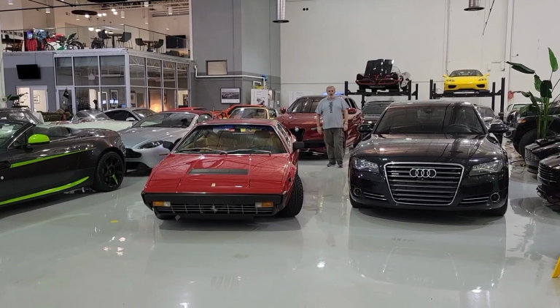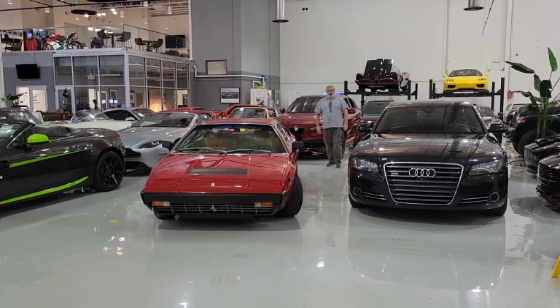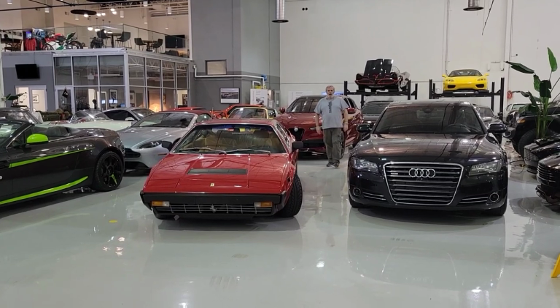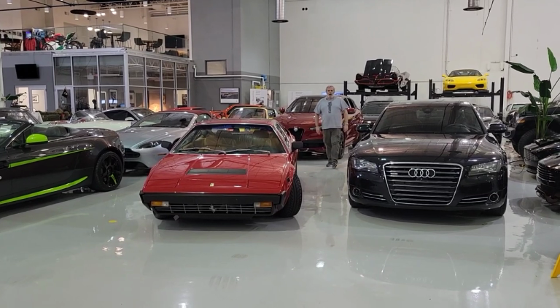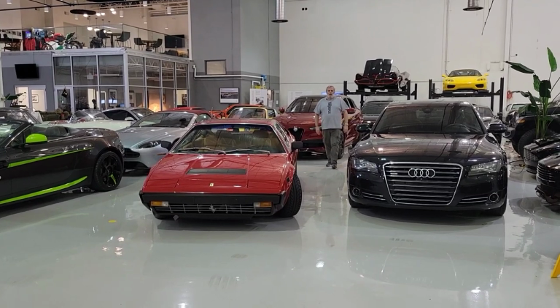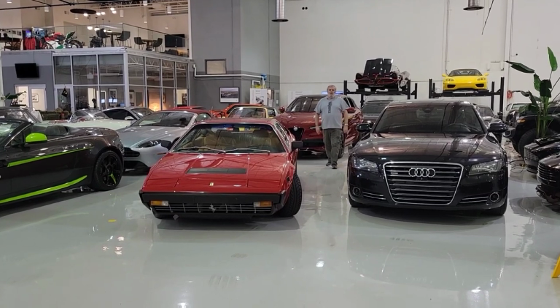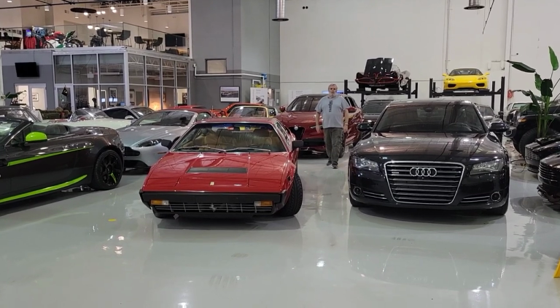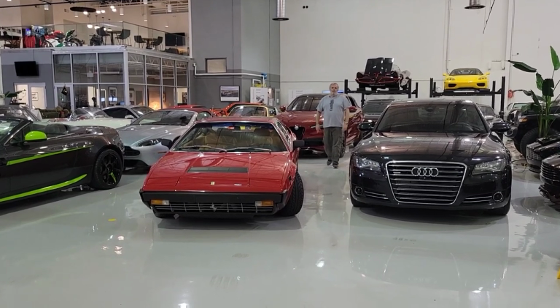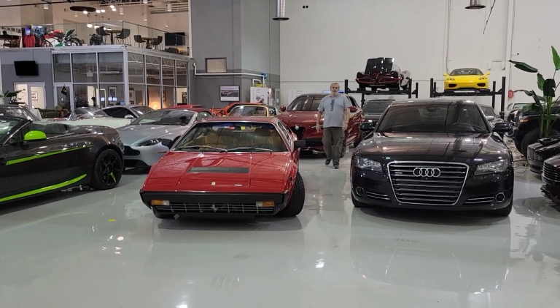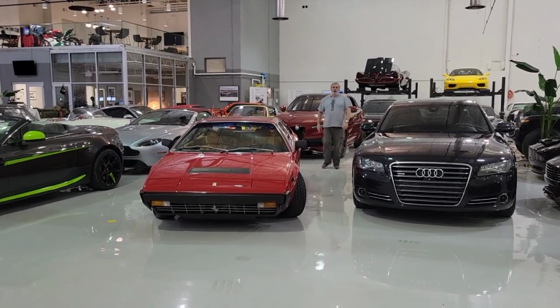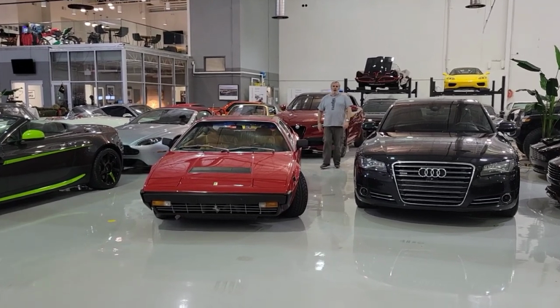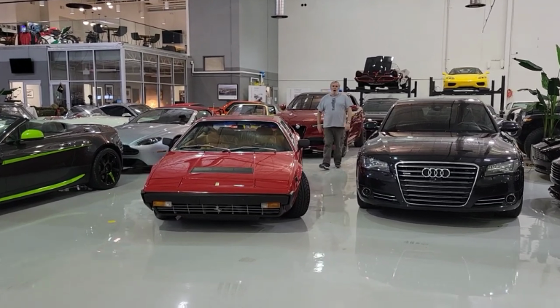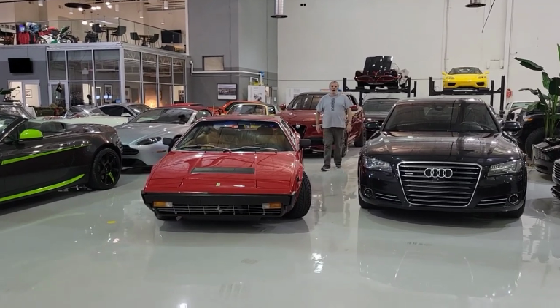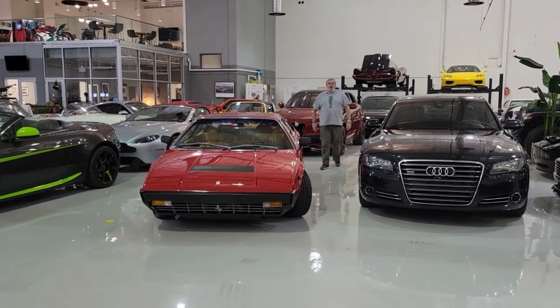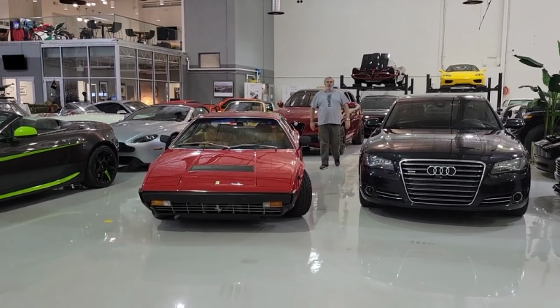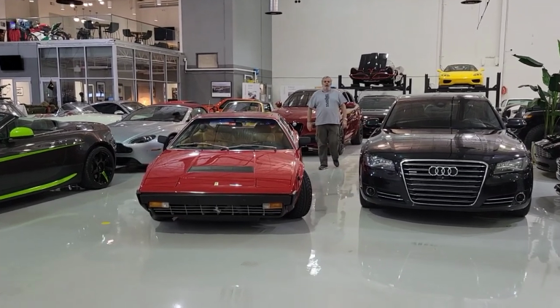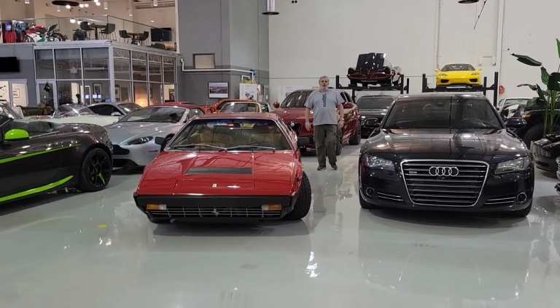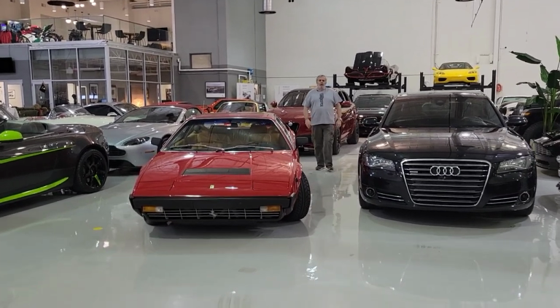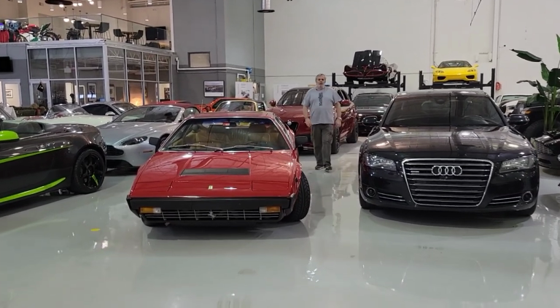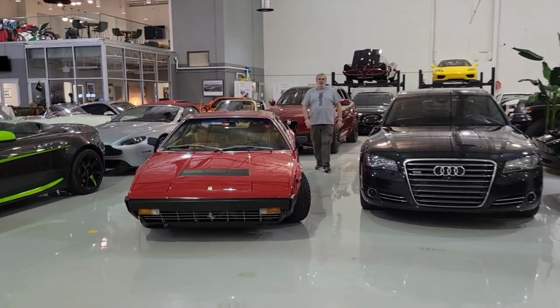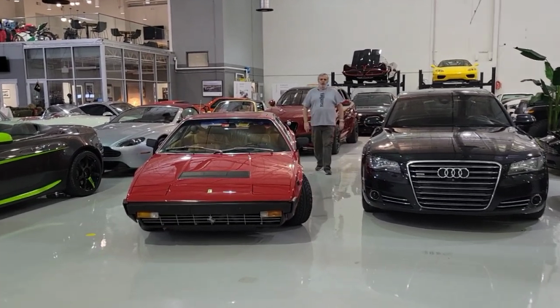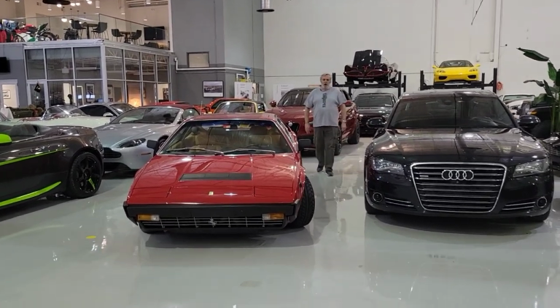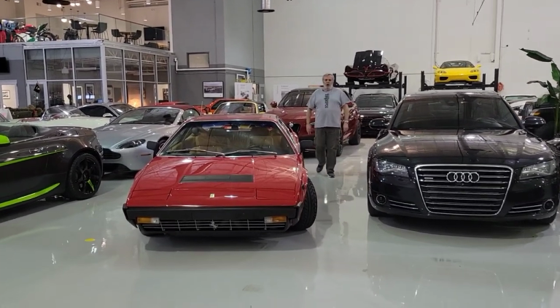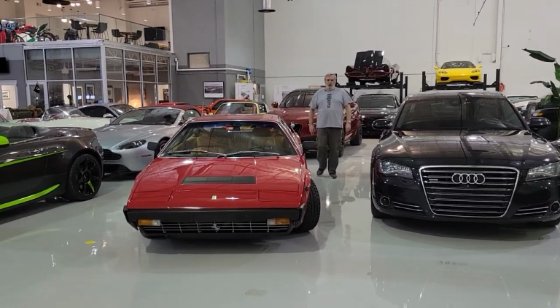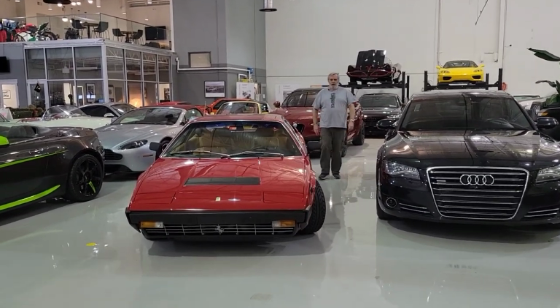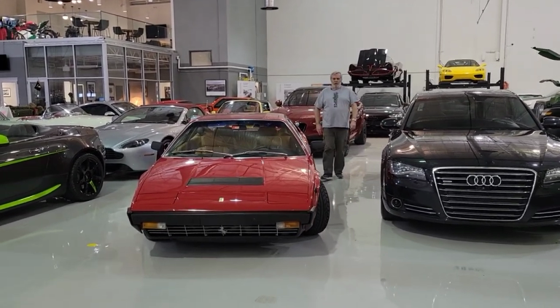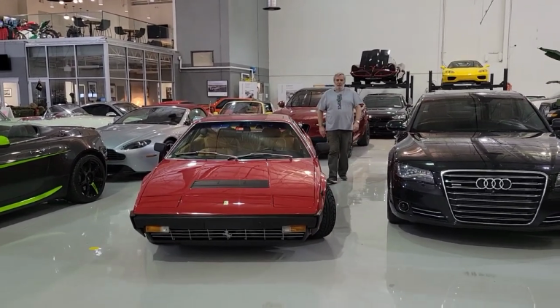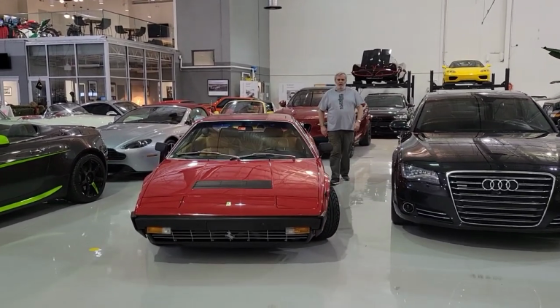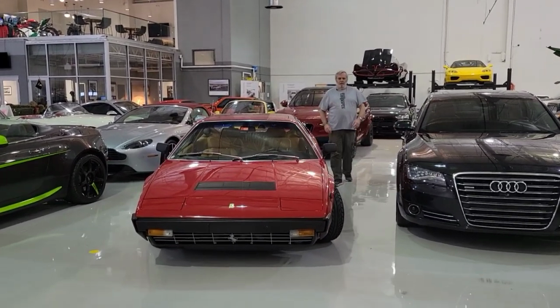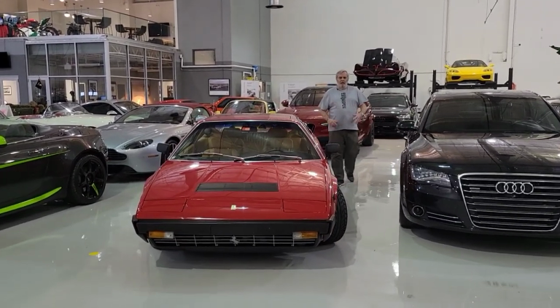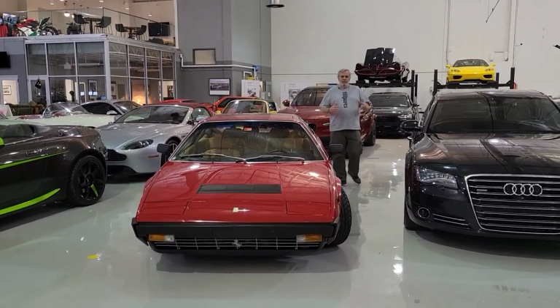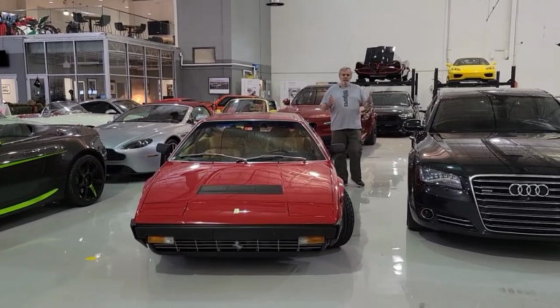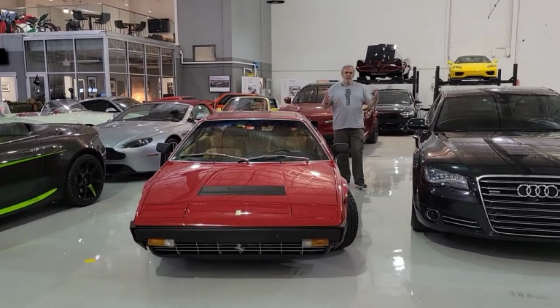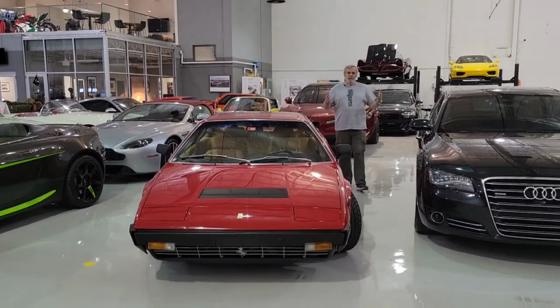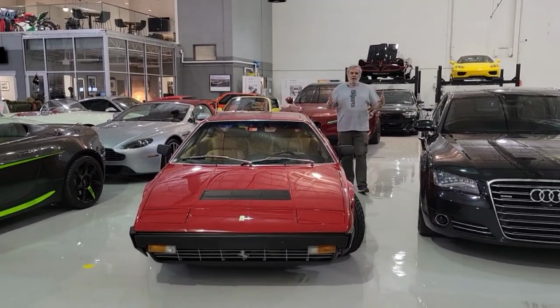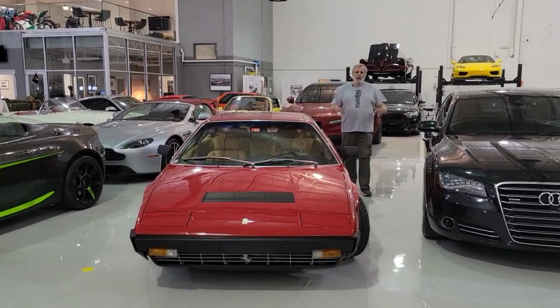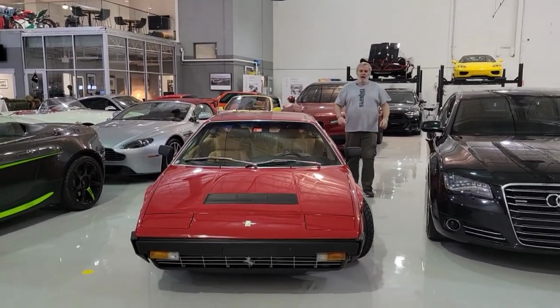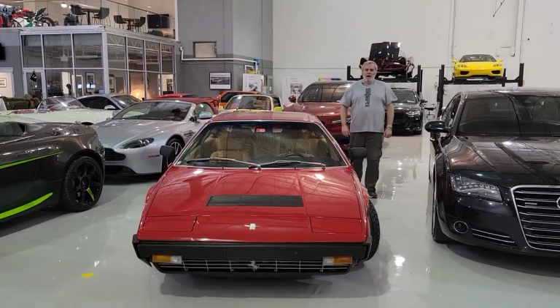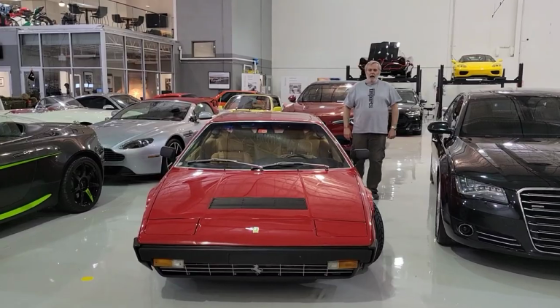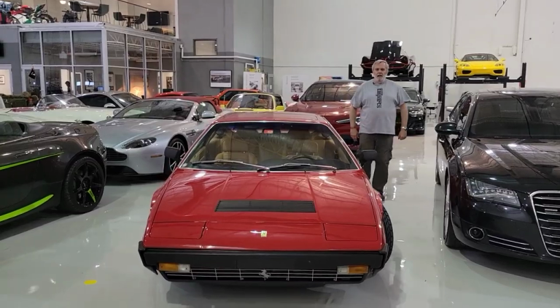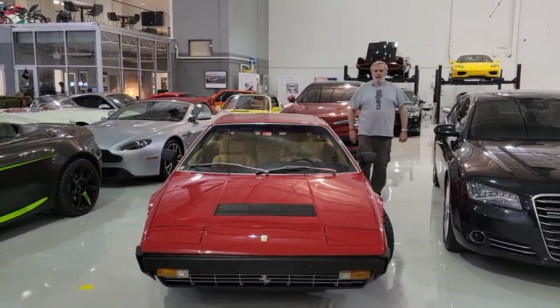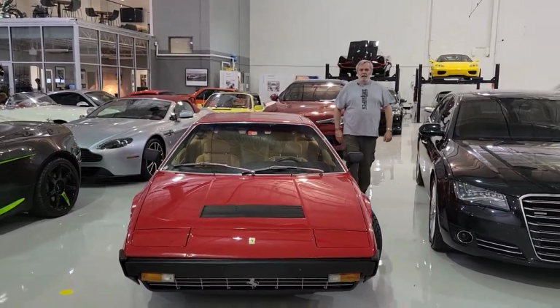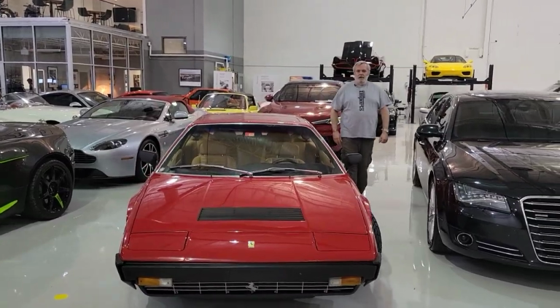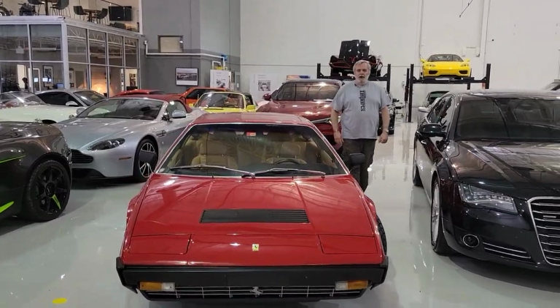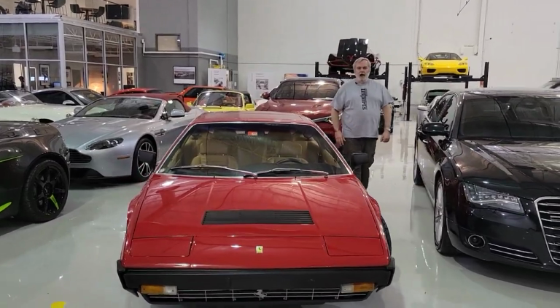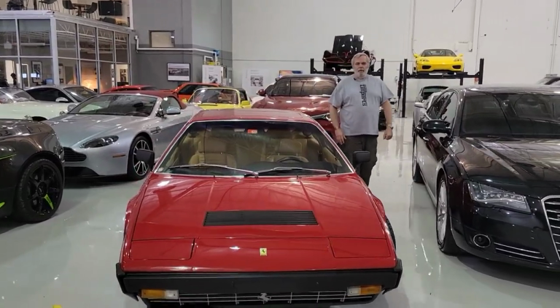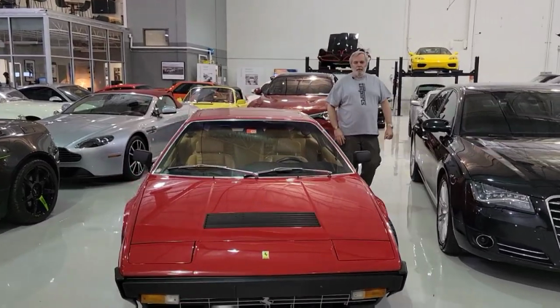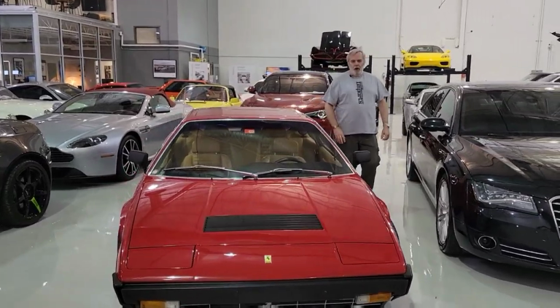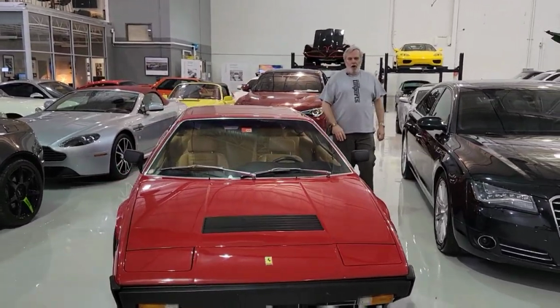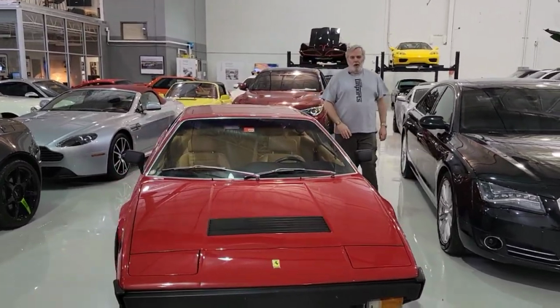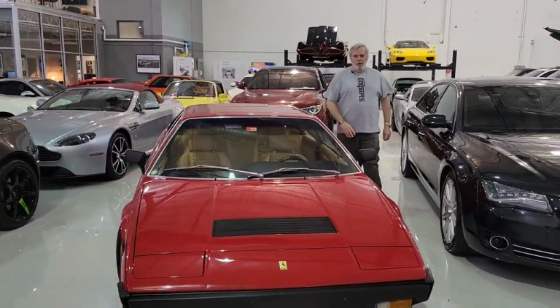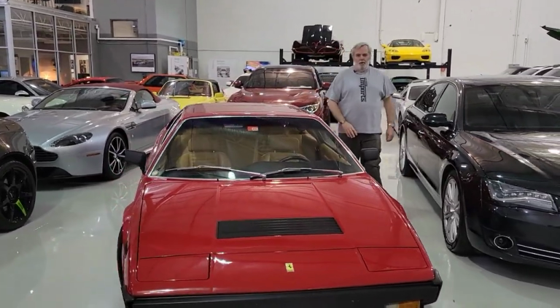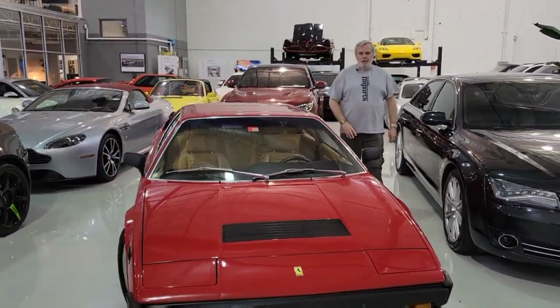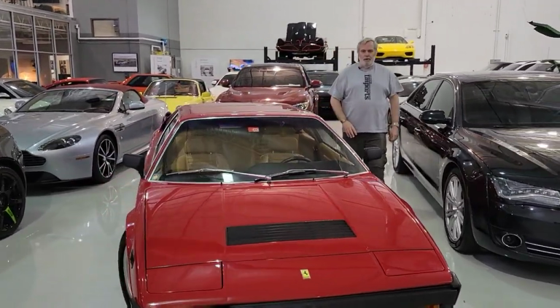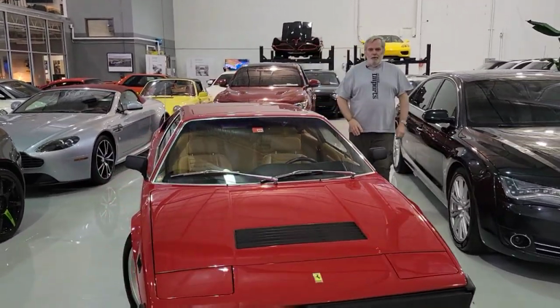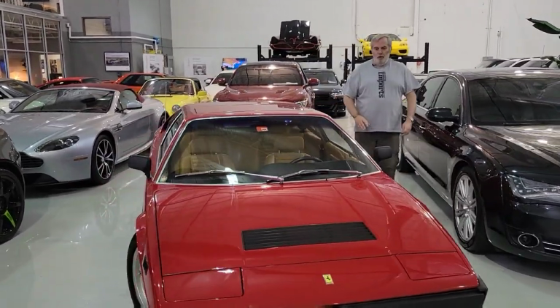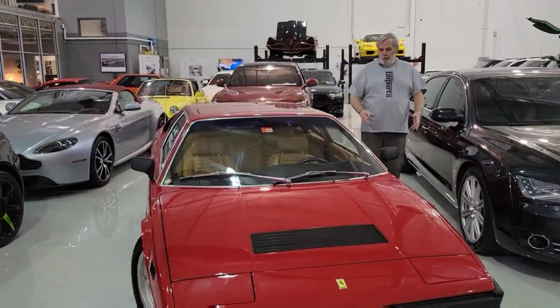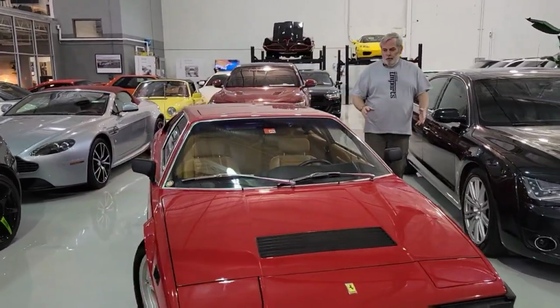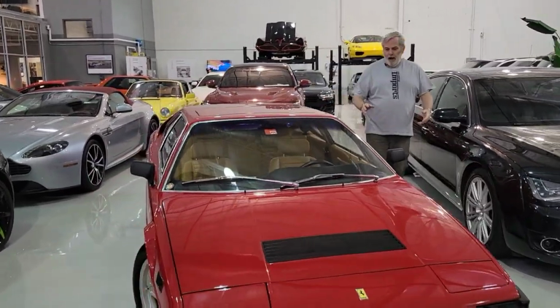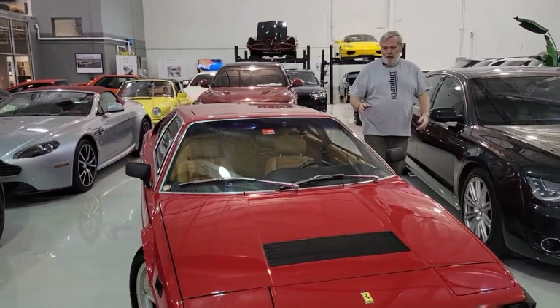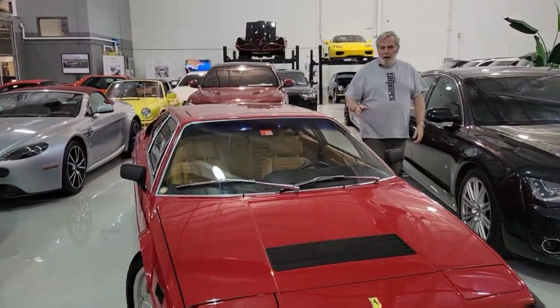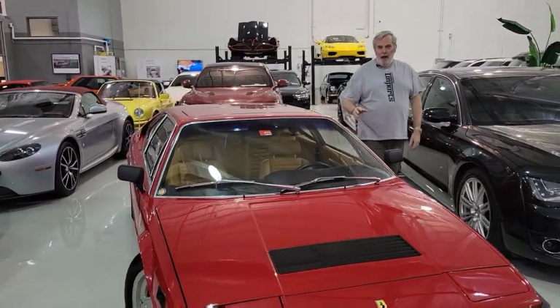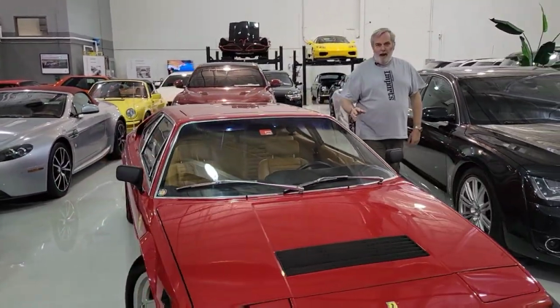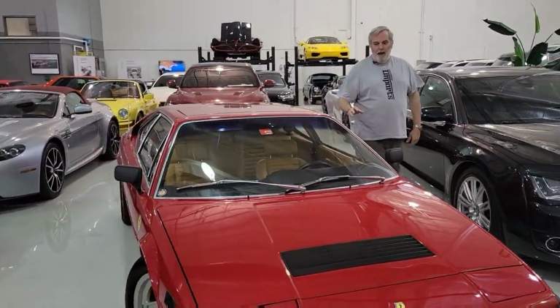Hey, welcome to Unknown of Charlotte. Think of us as the hidden gem of car culture in North Carolina.